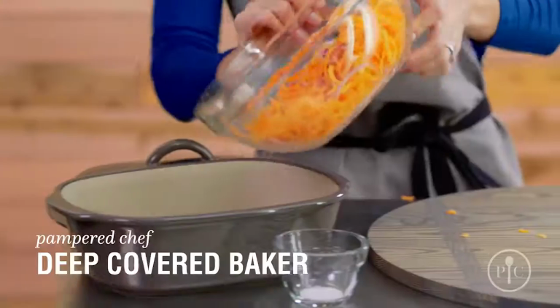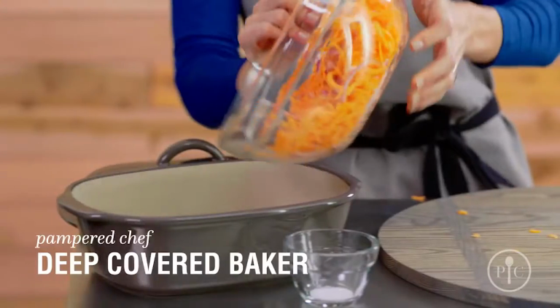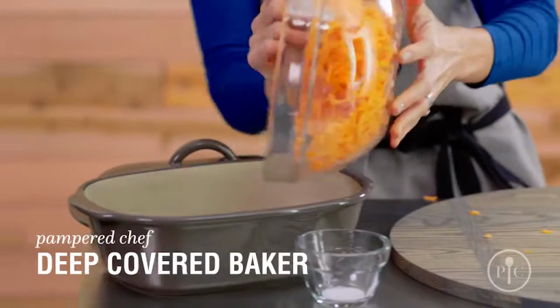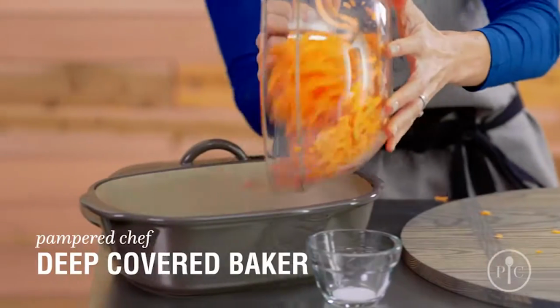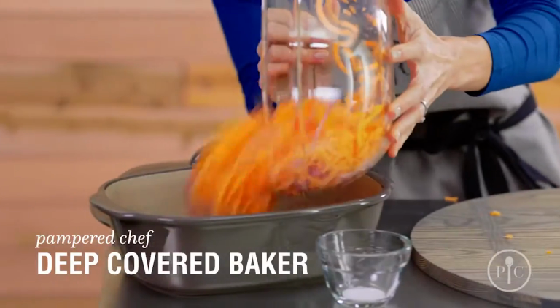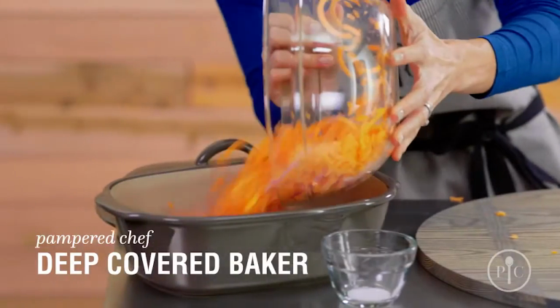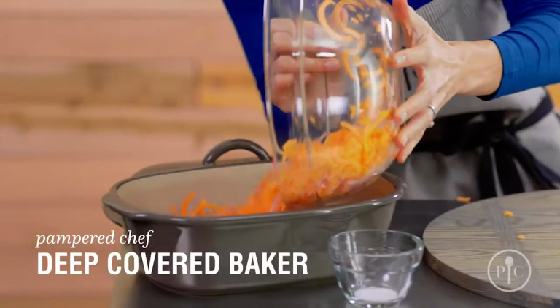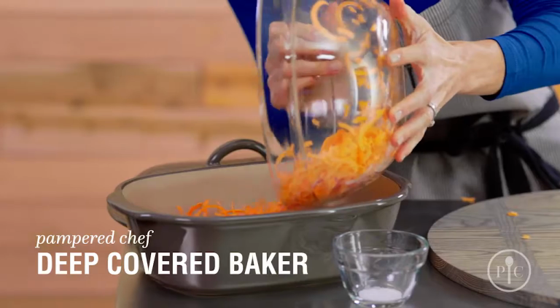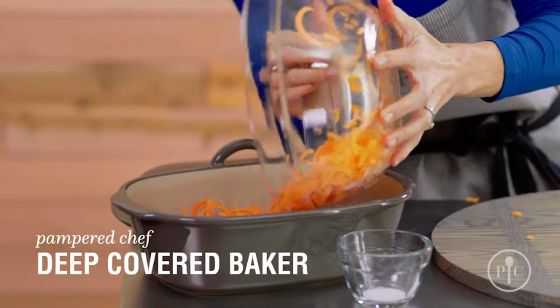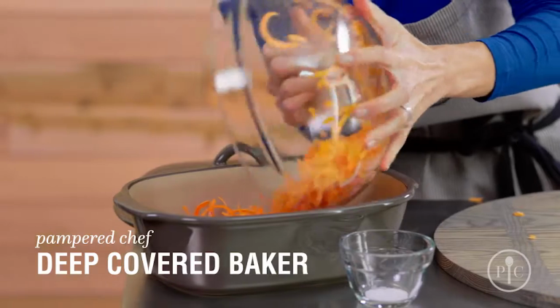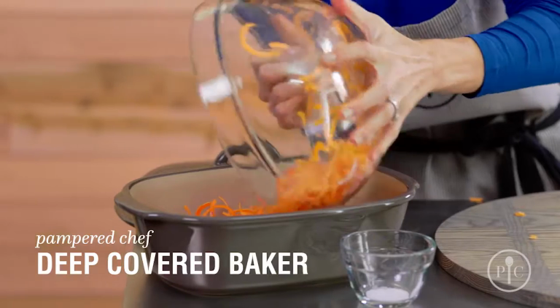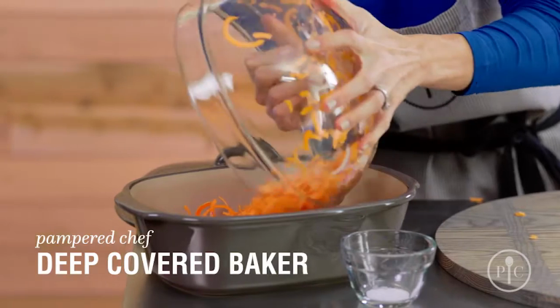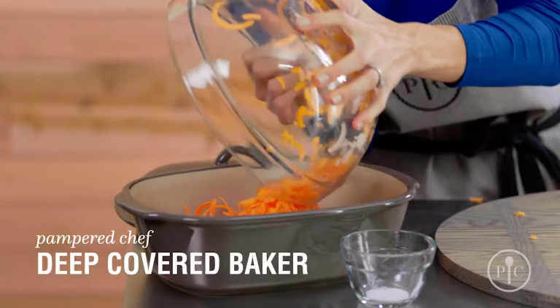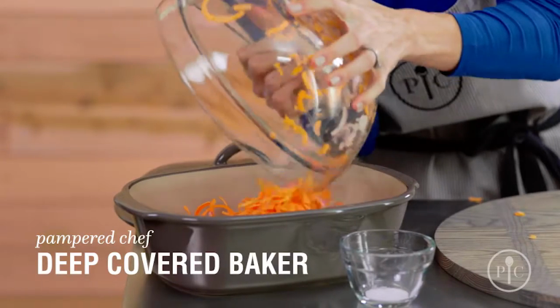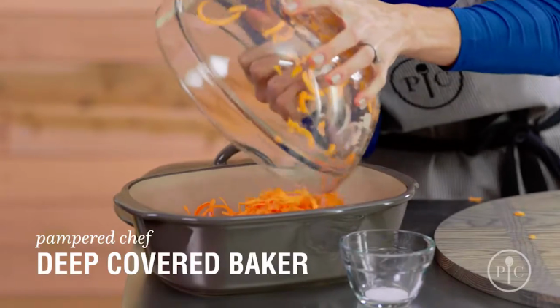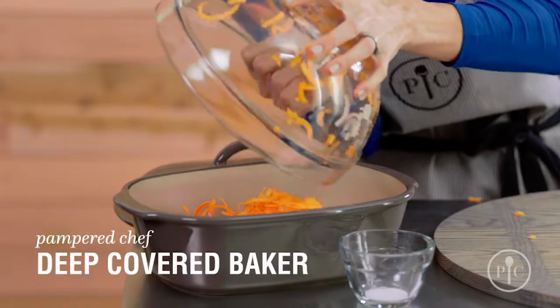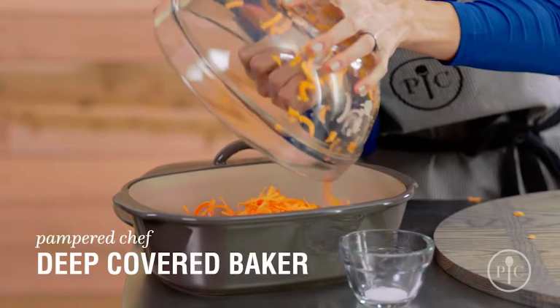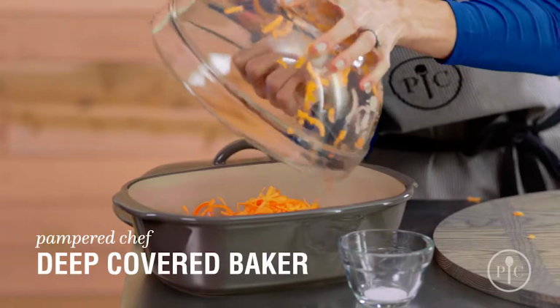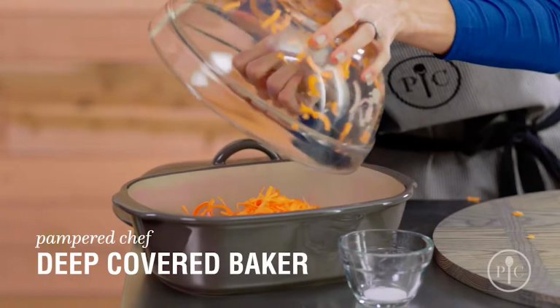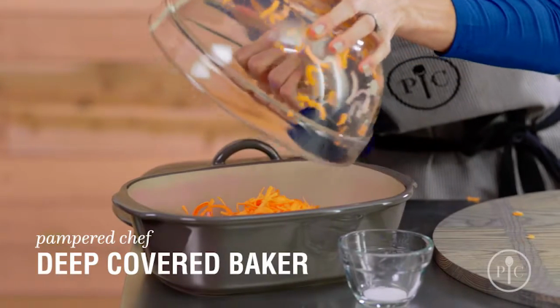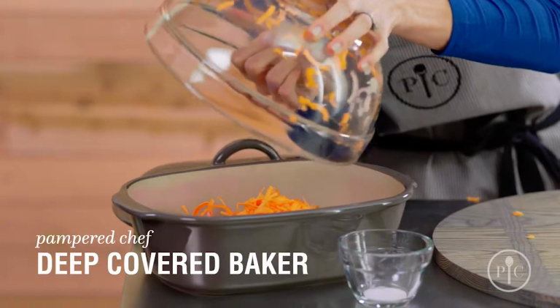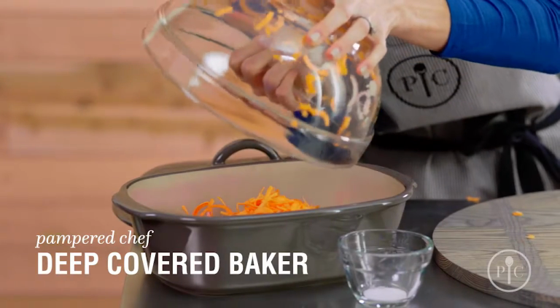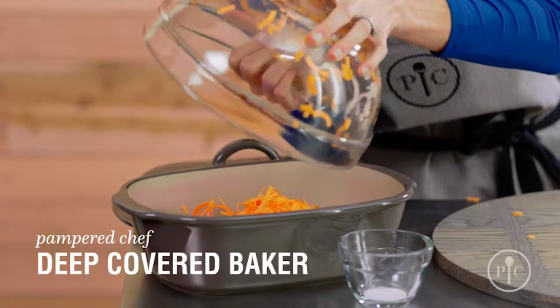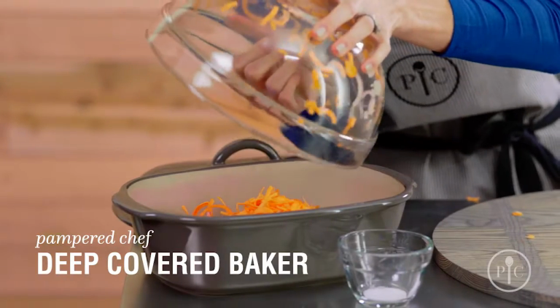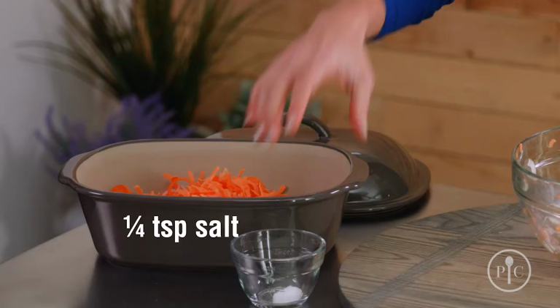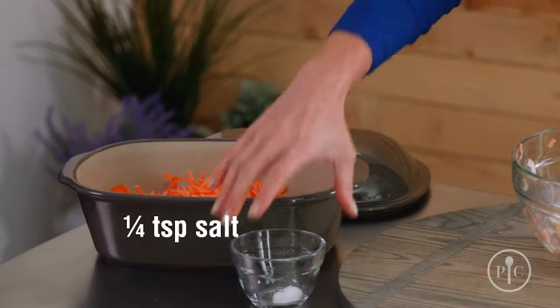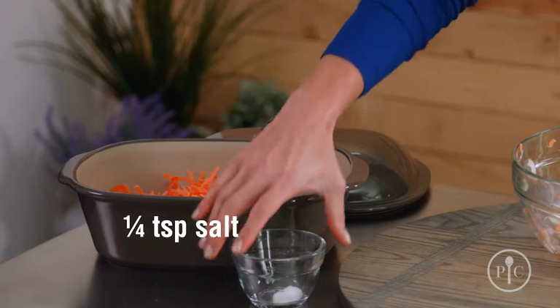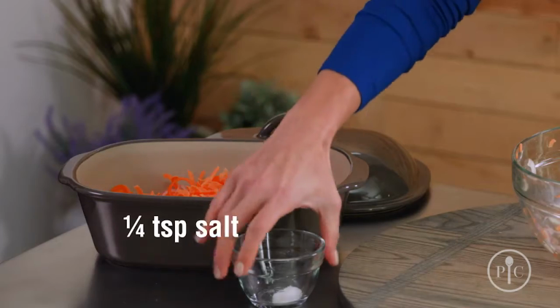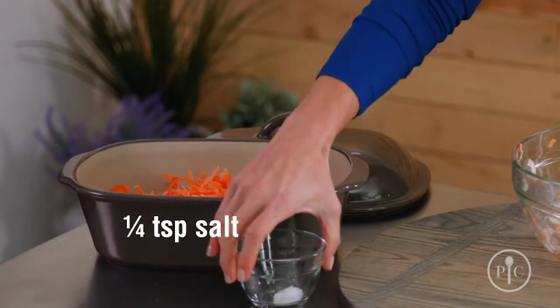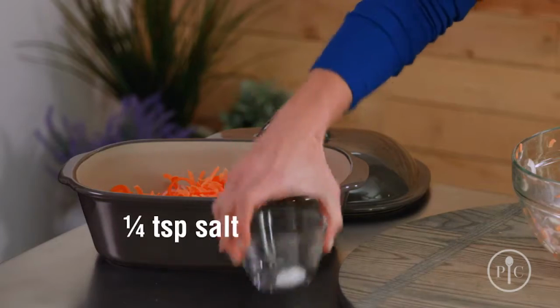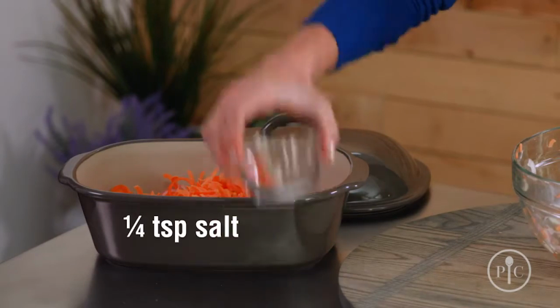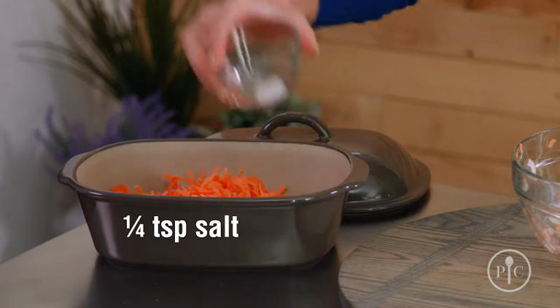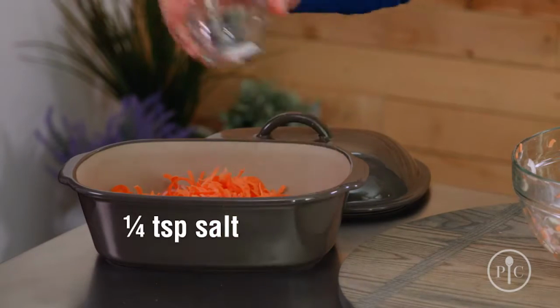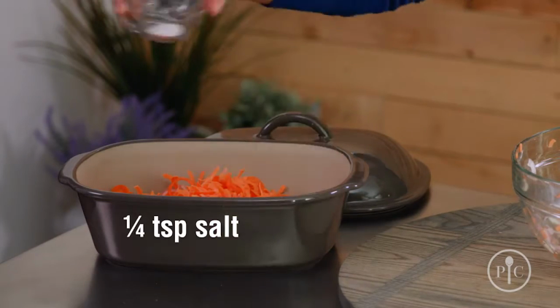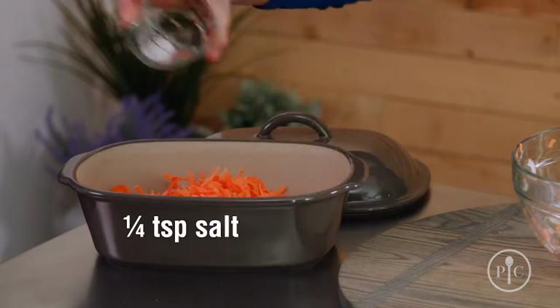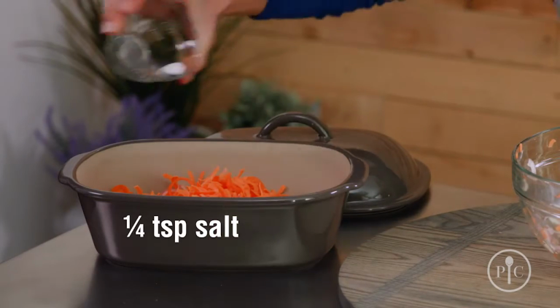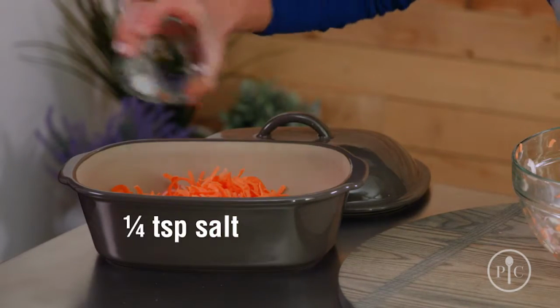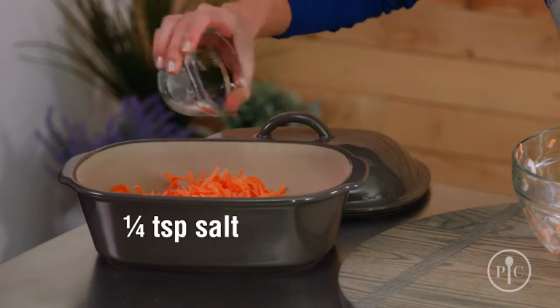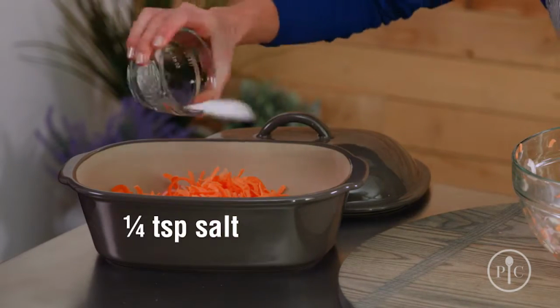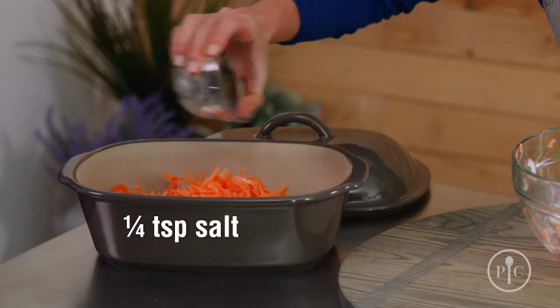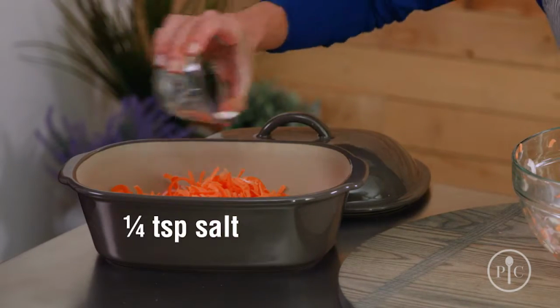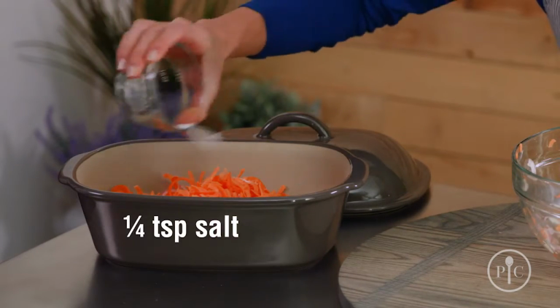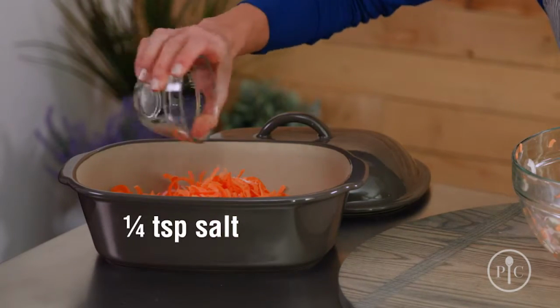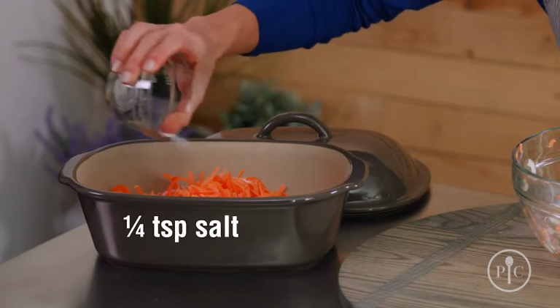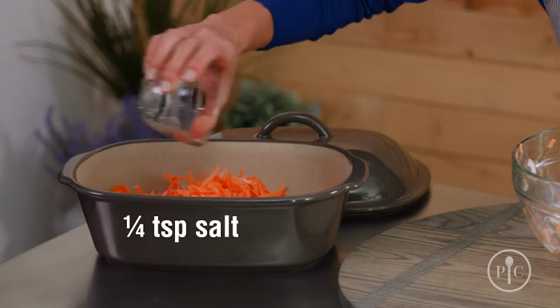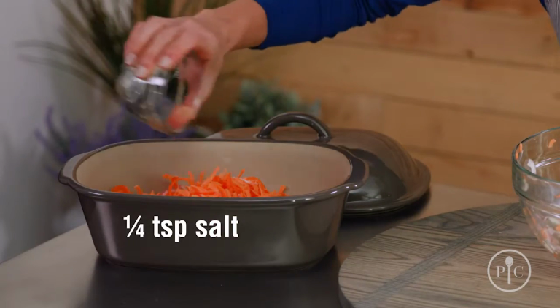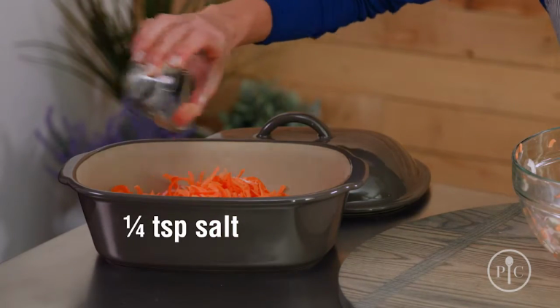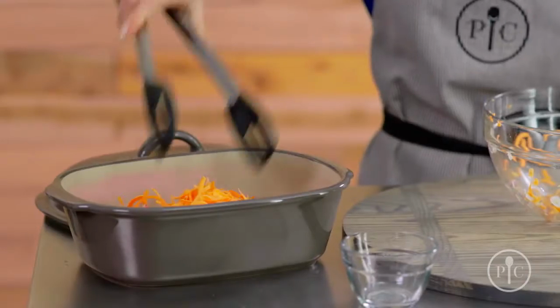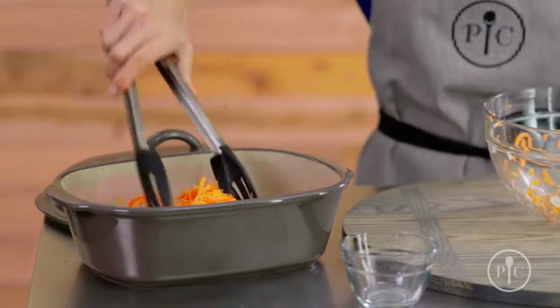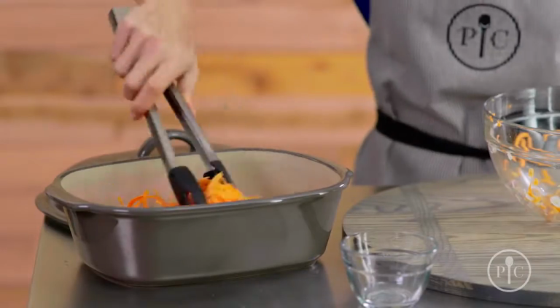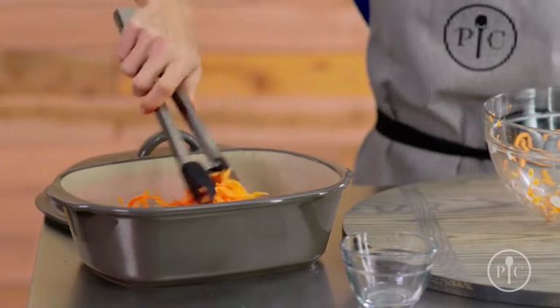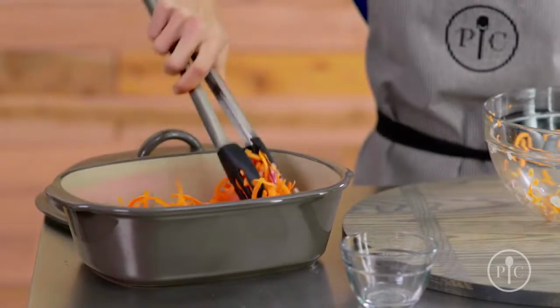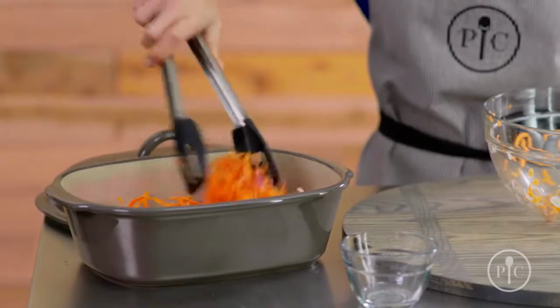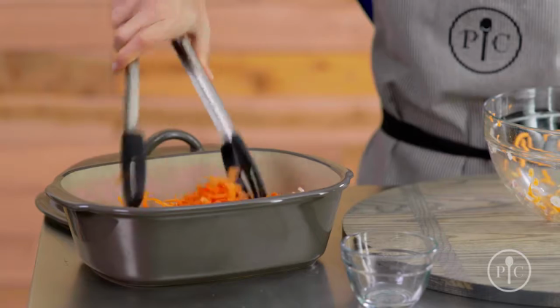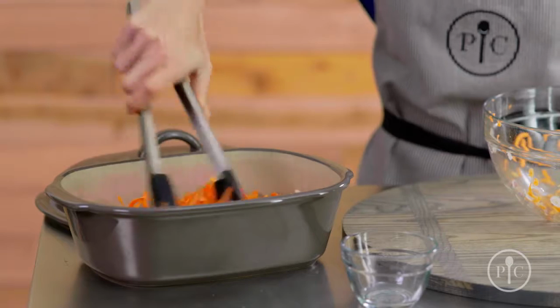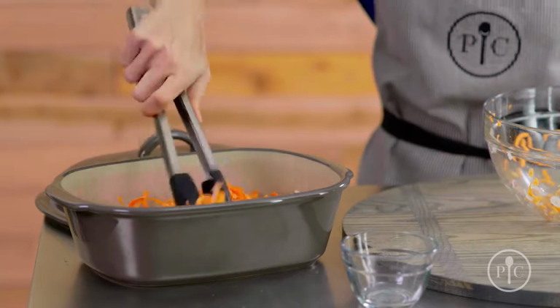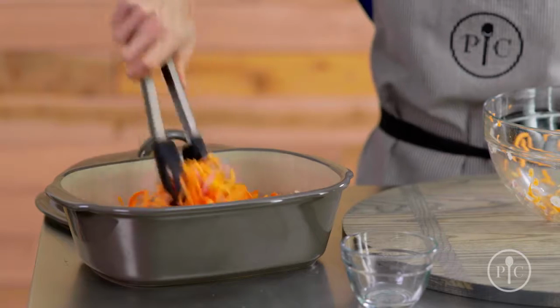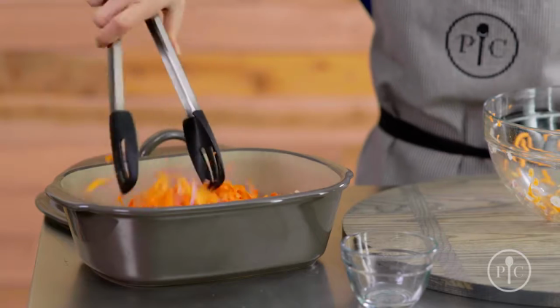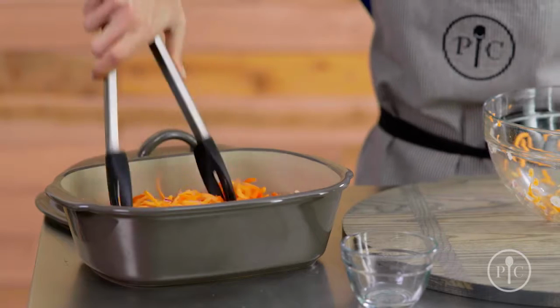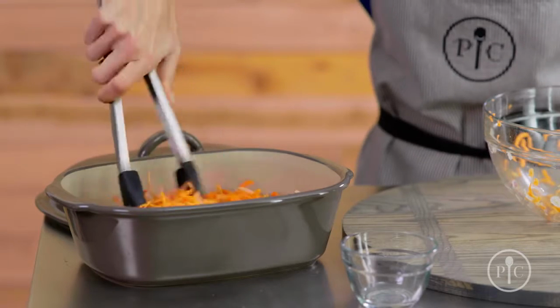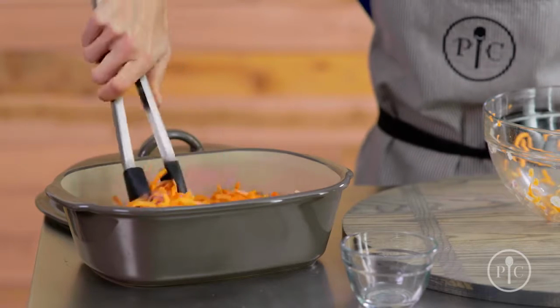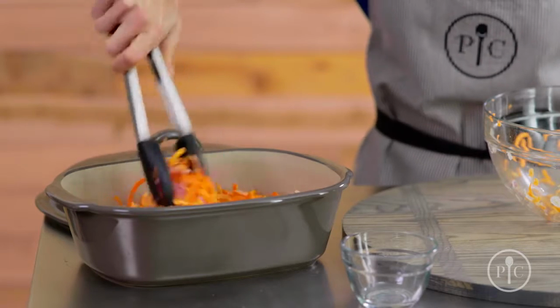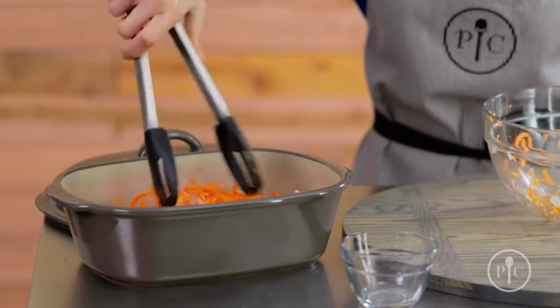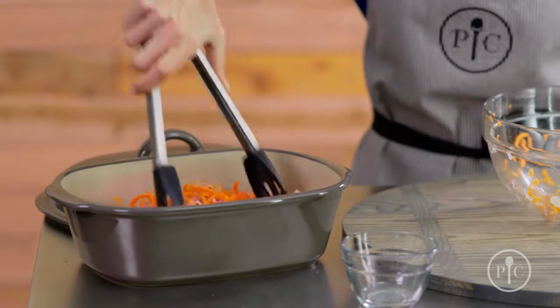We're going to transfer them to our deep covered baker, sprinkle them with a little bit of salt, and go ahead and mix up the vegetables.